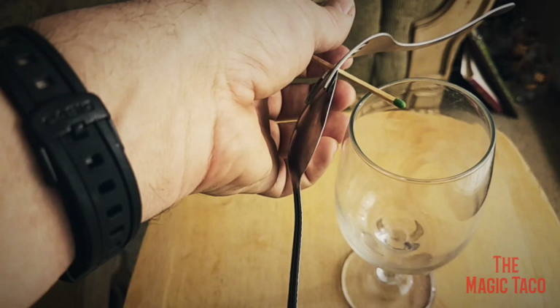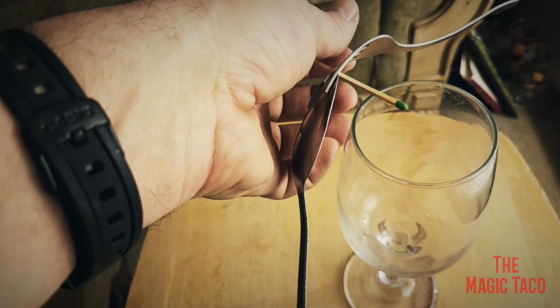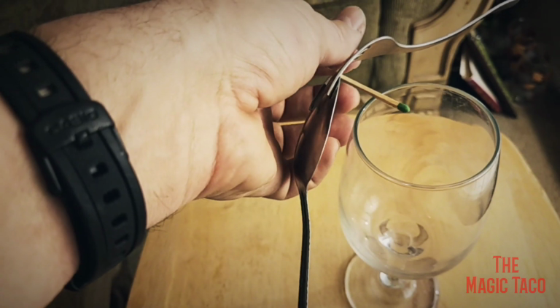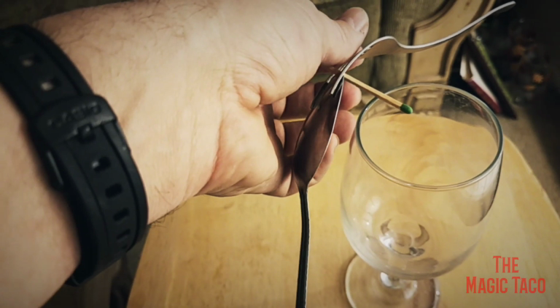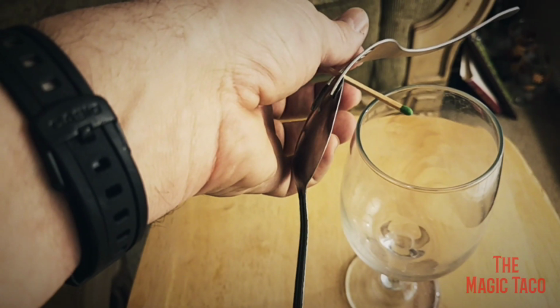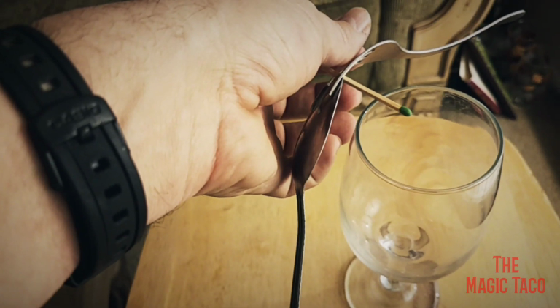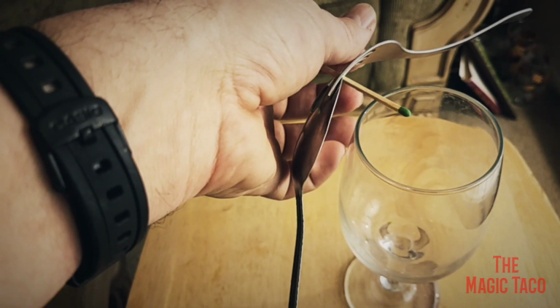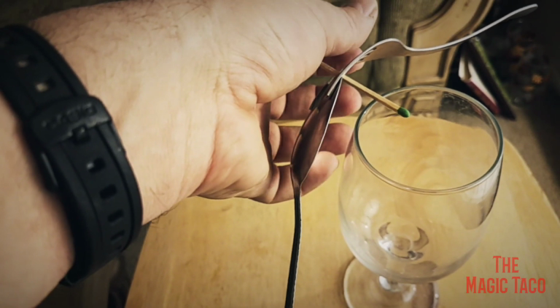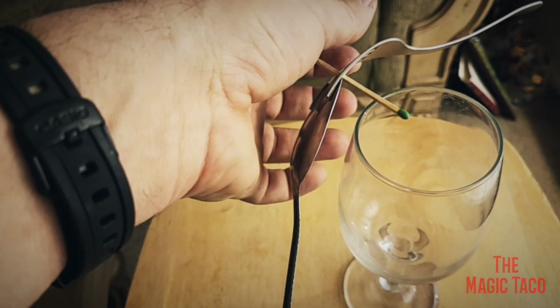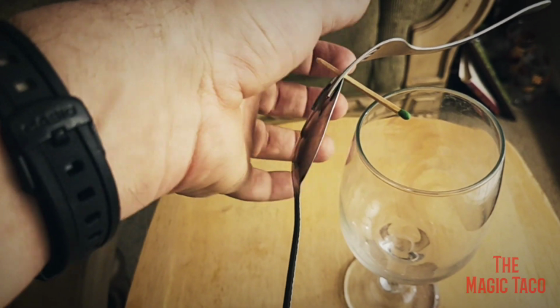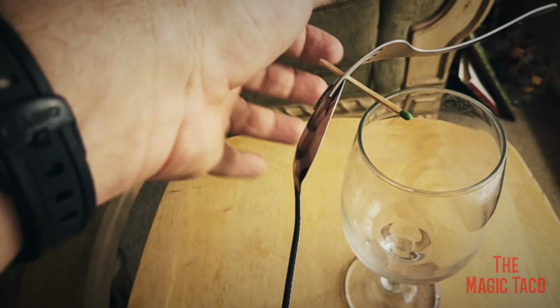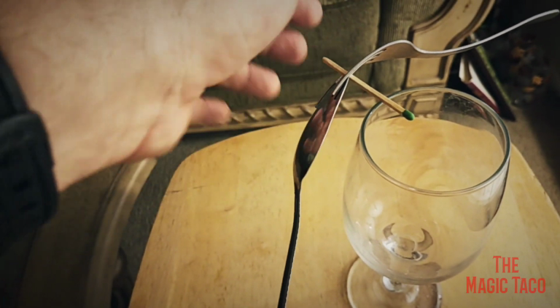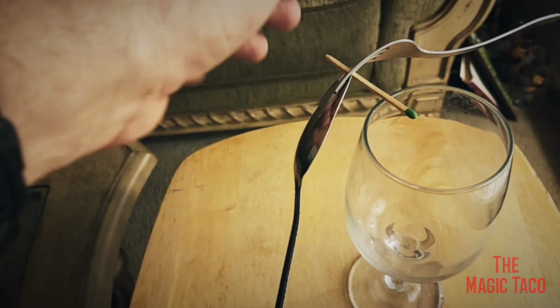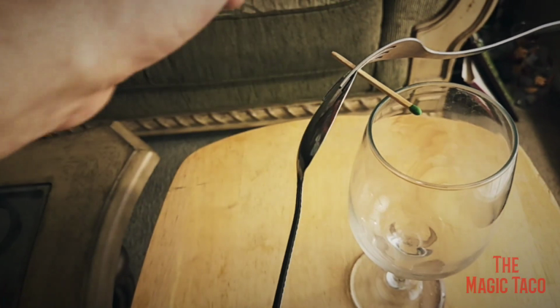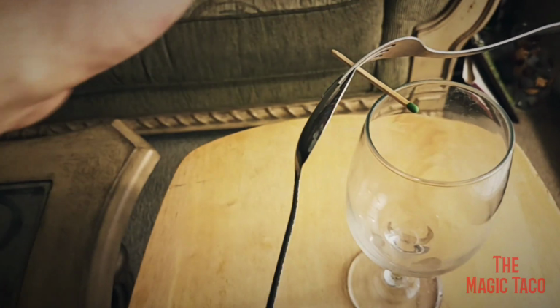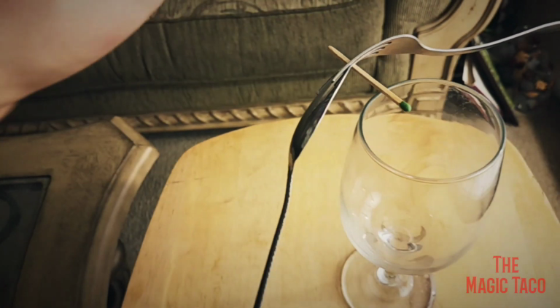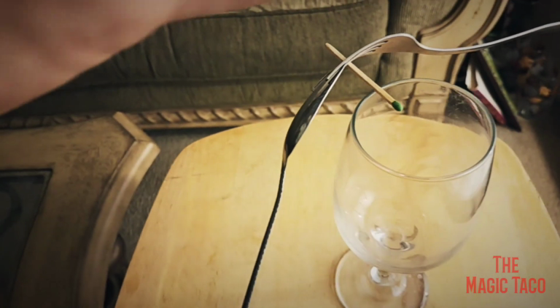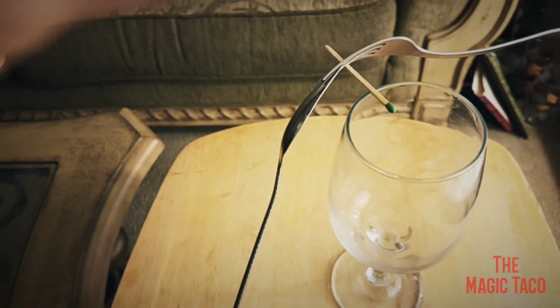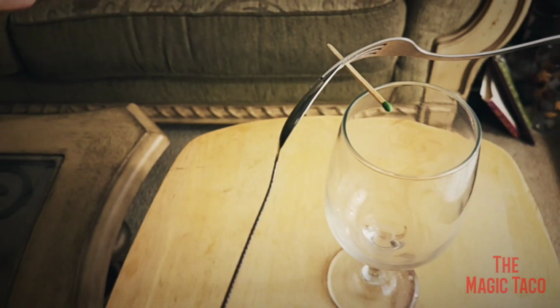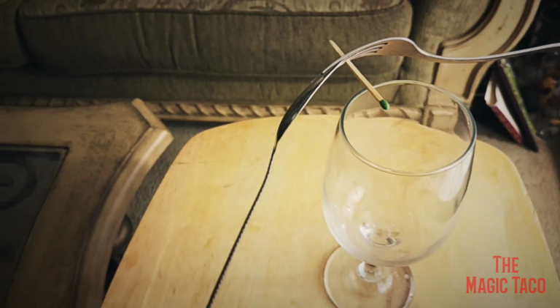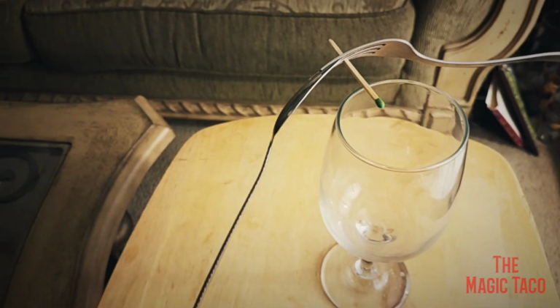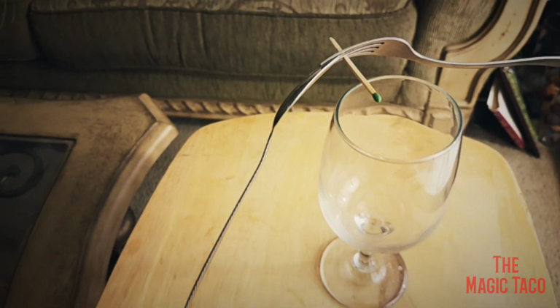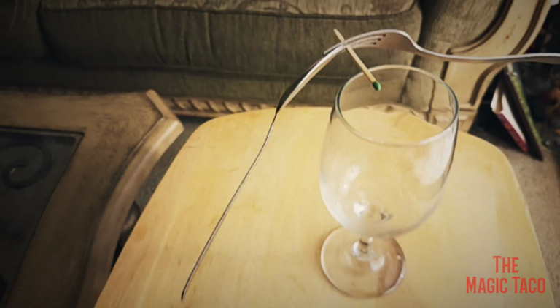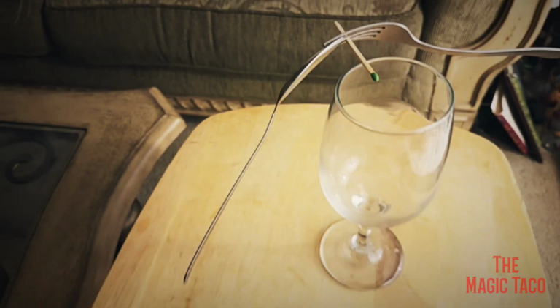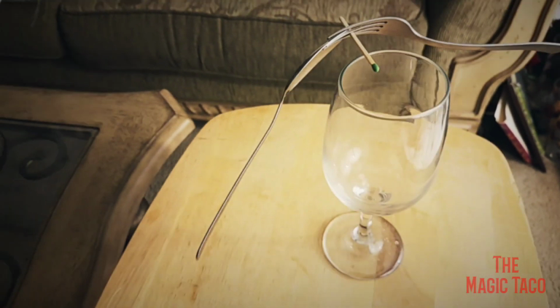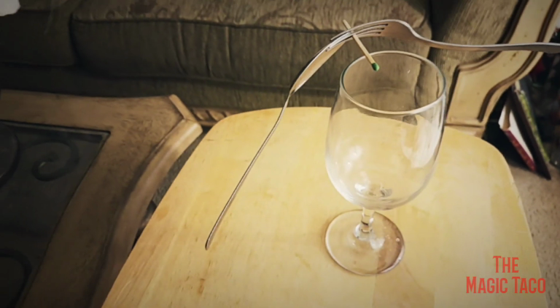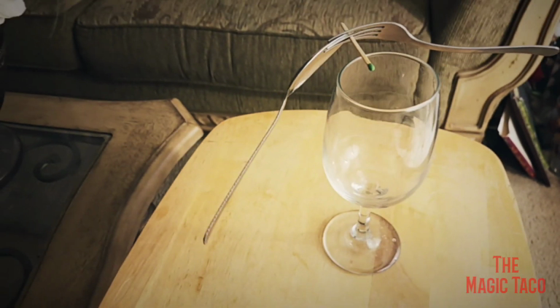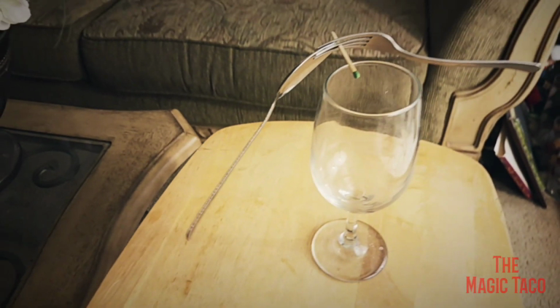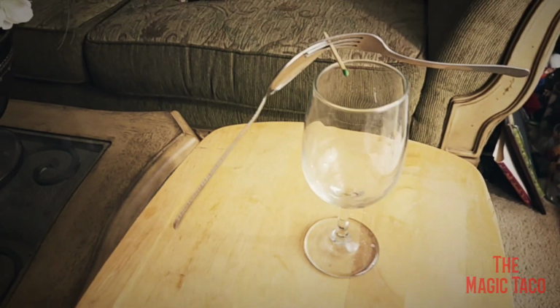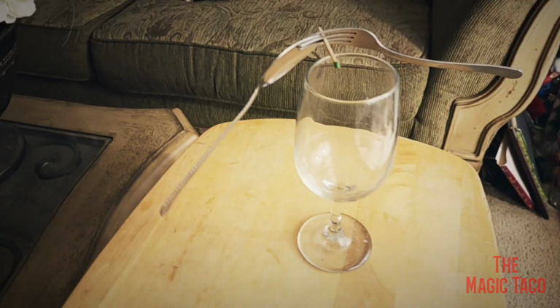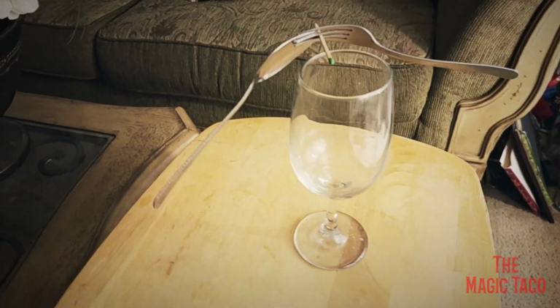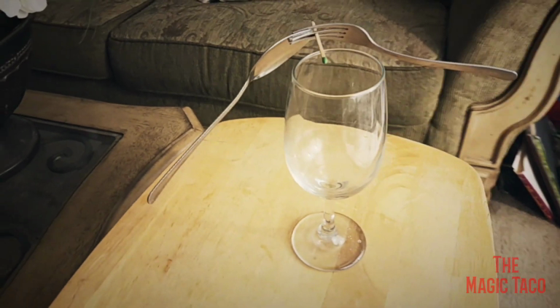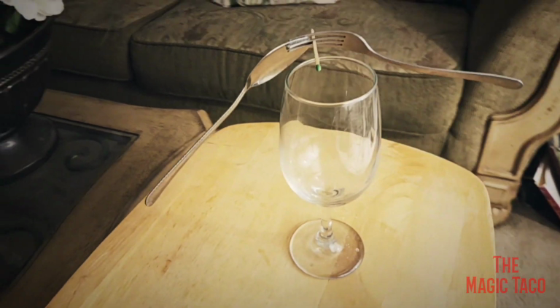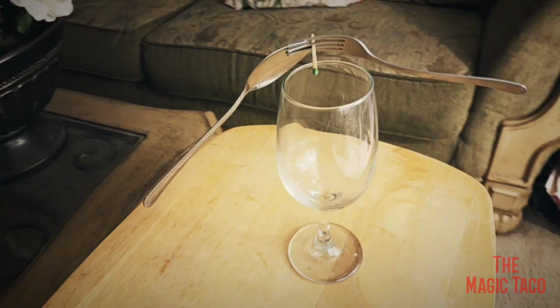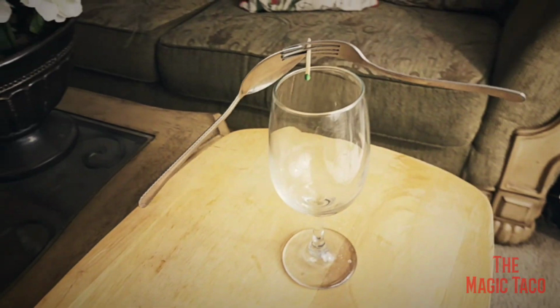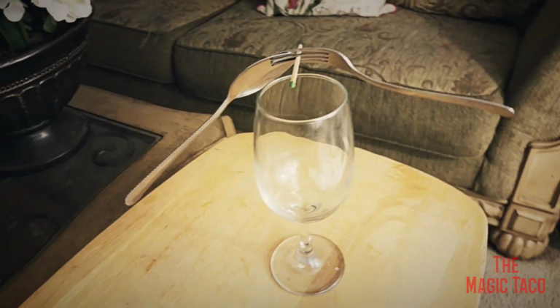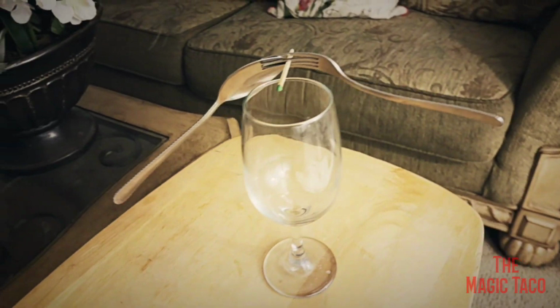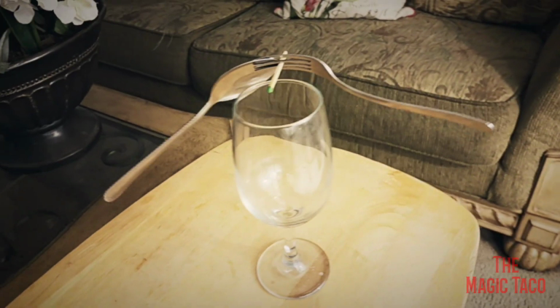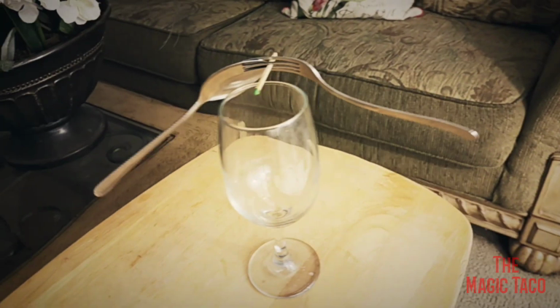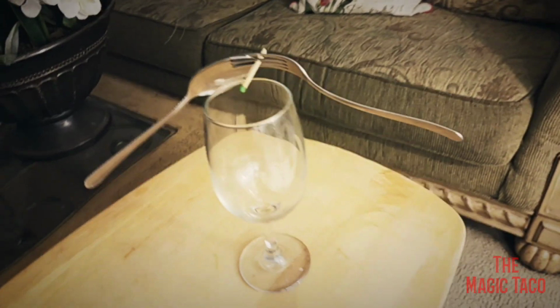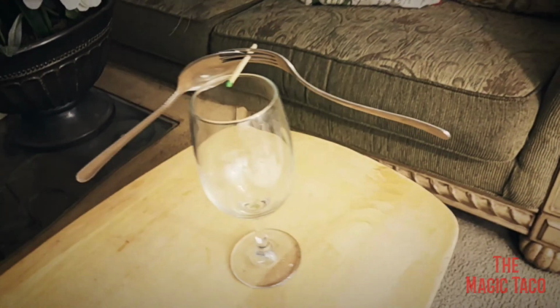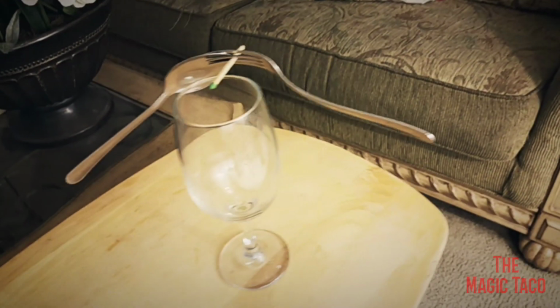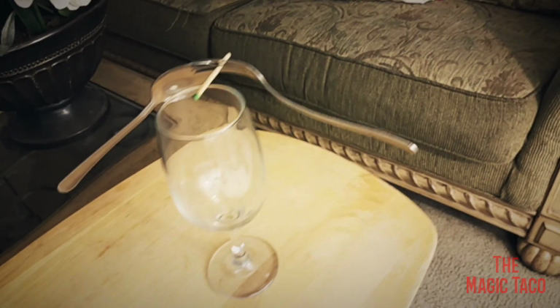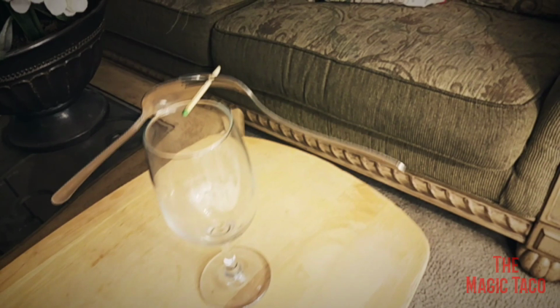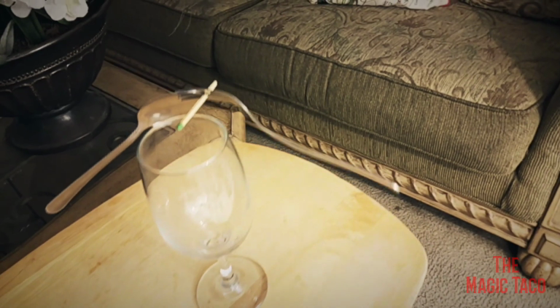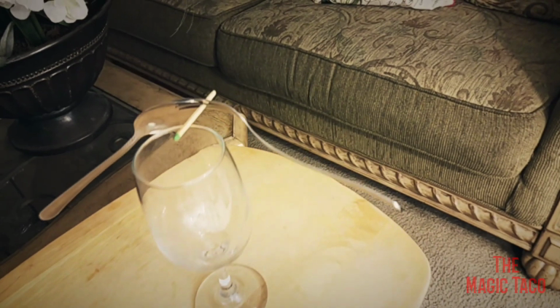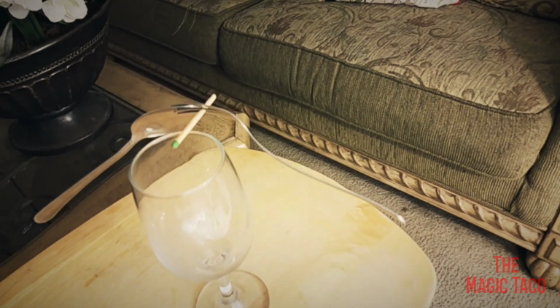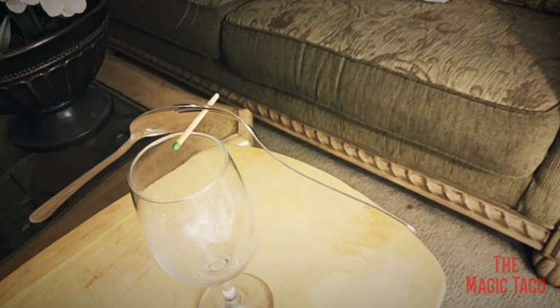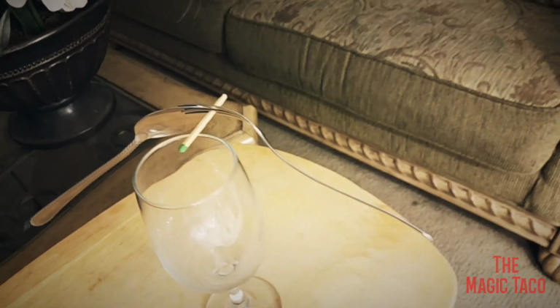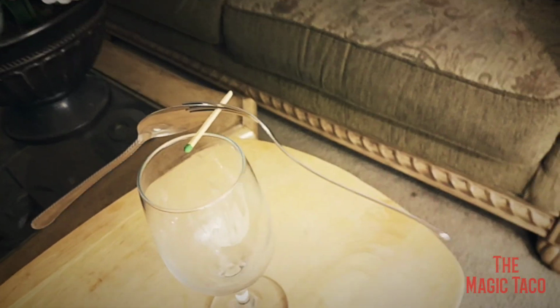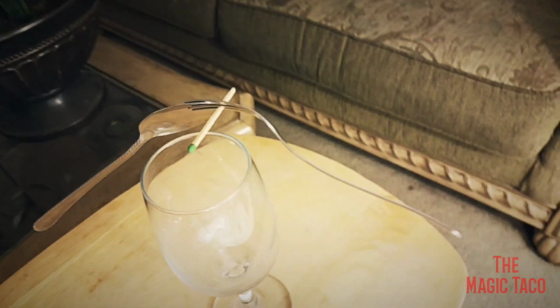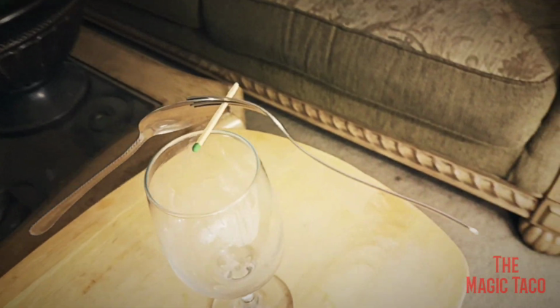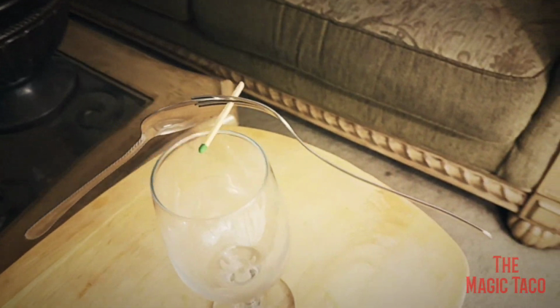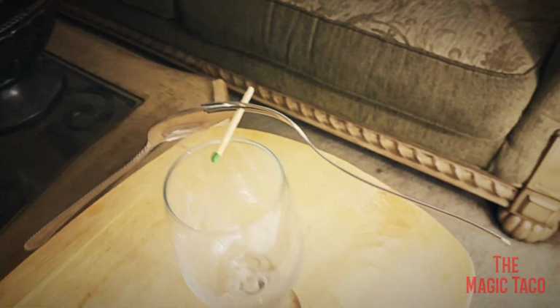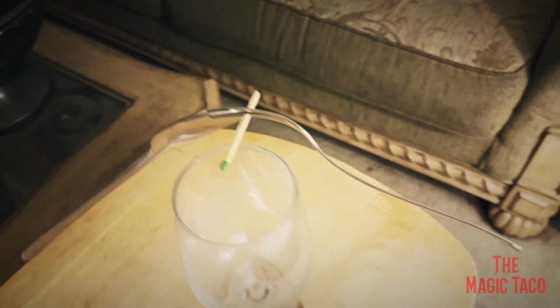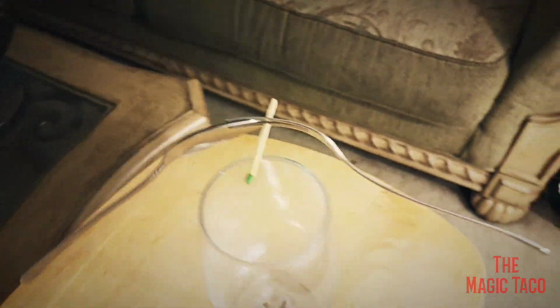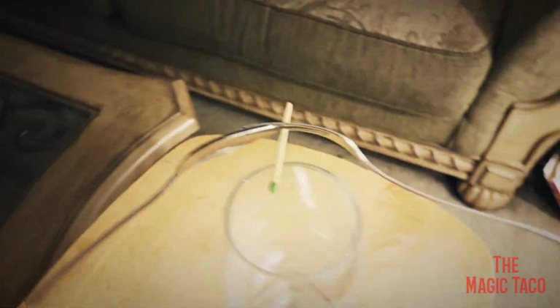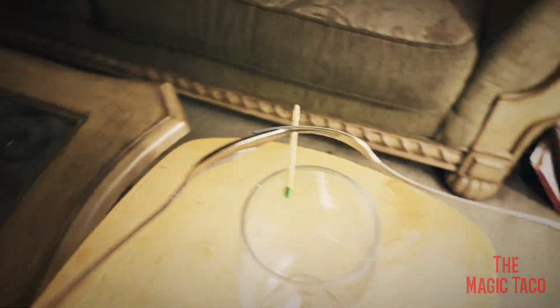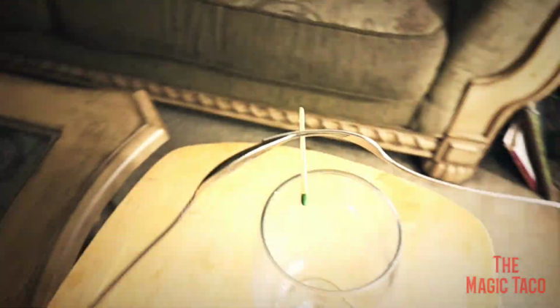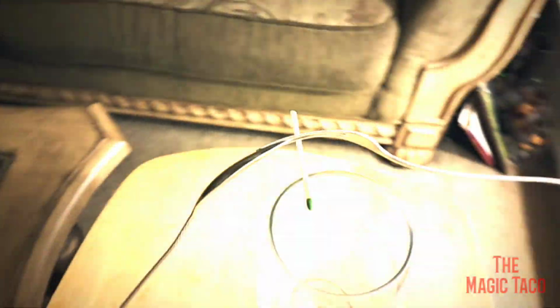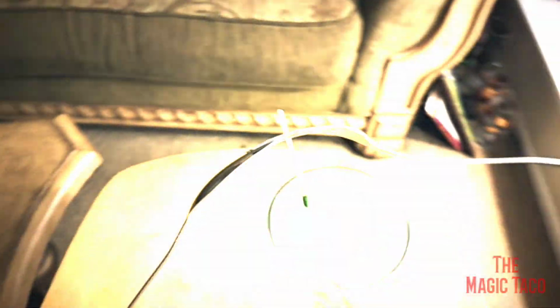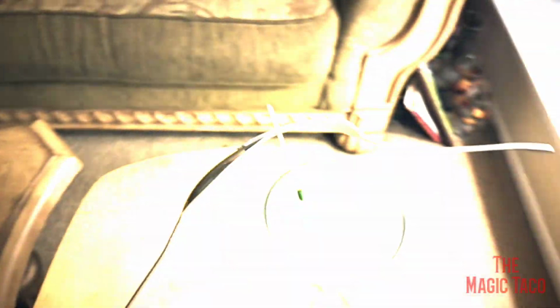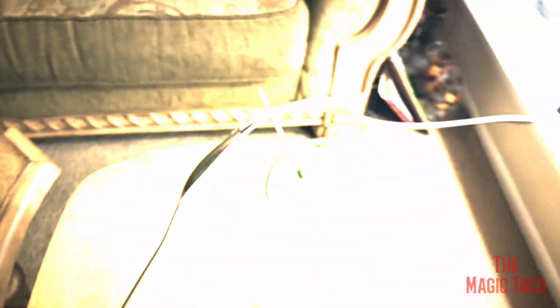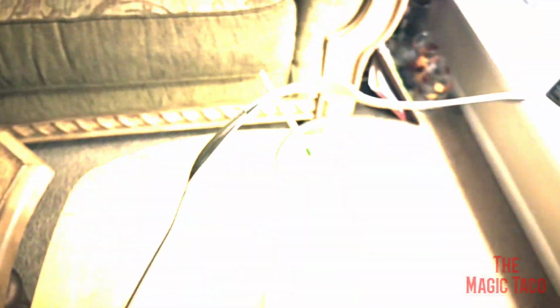Just lay it on the cup and it stays suspended. Amazing, isn't that cool? And it's easy to do. Pretty cool, huh?